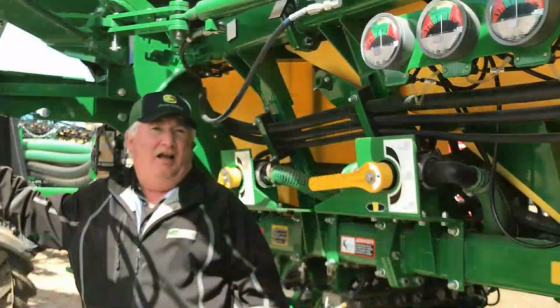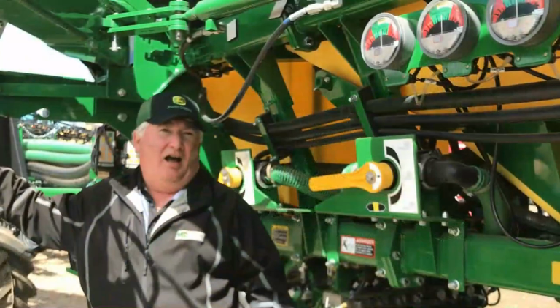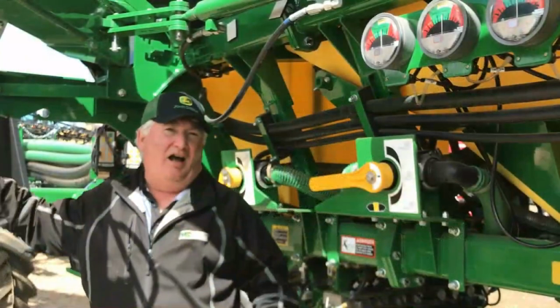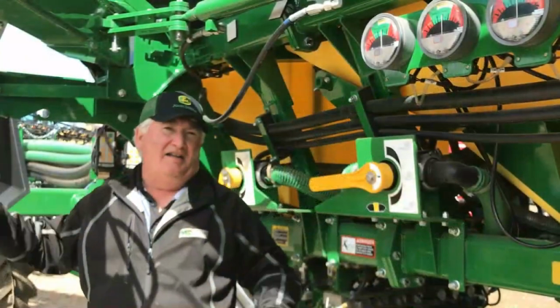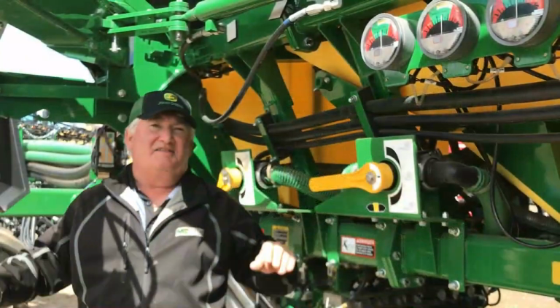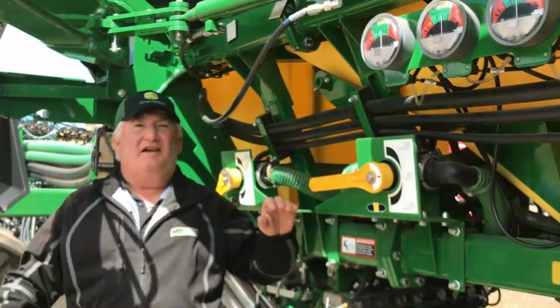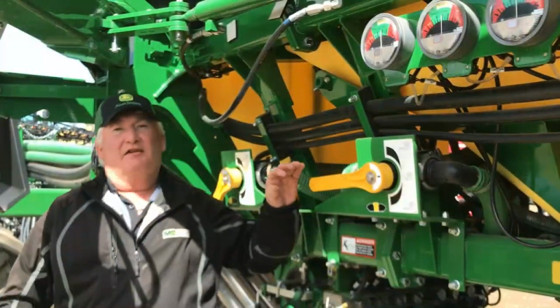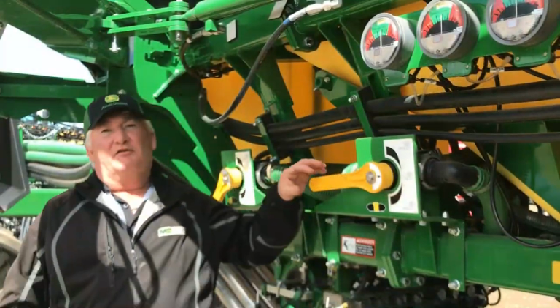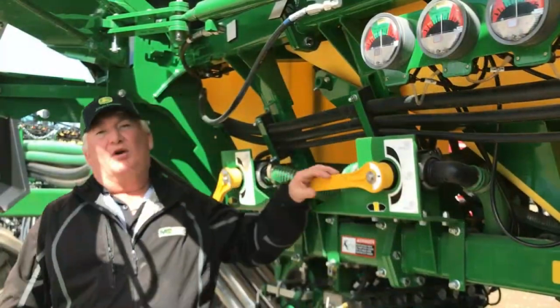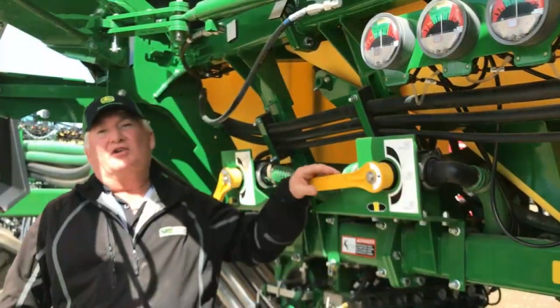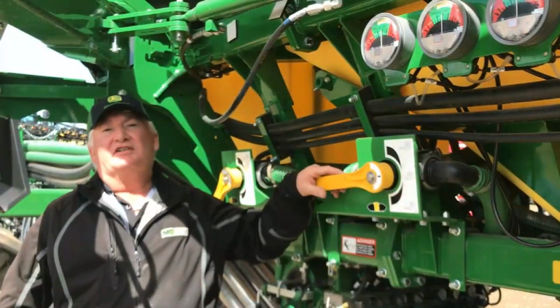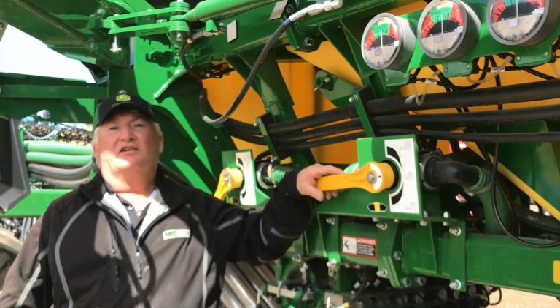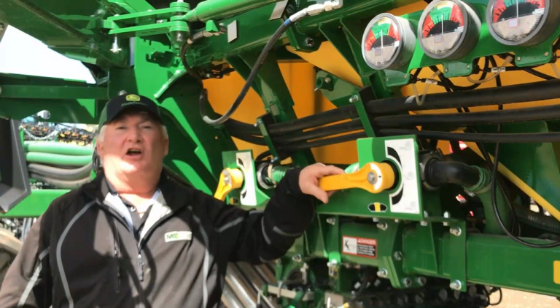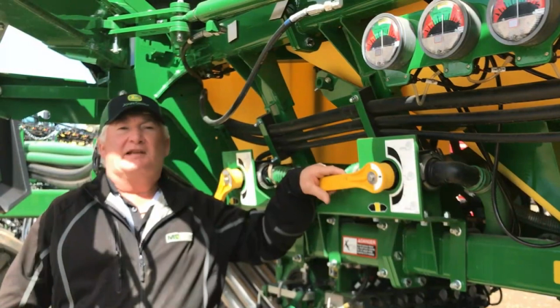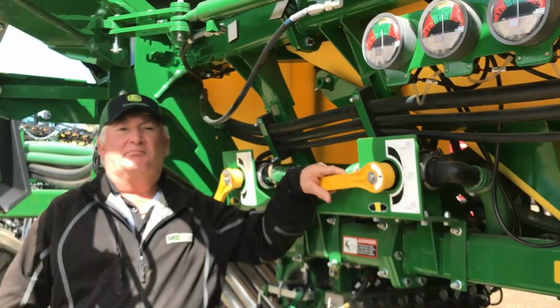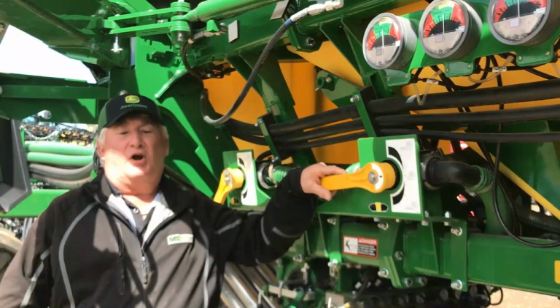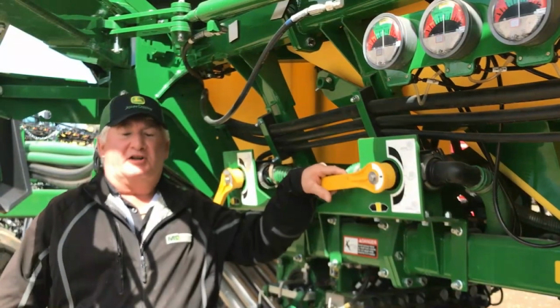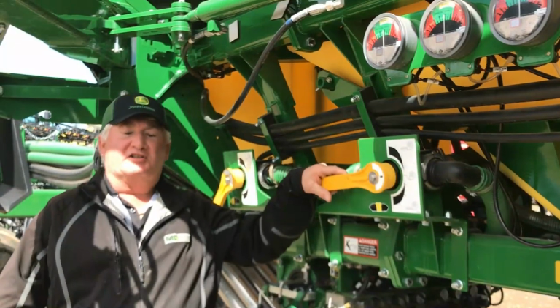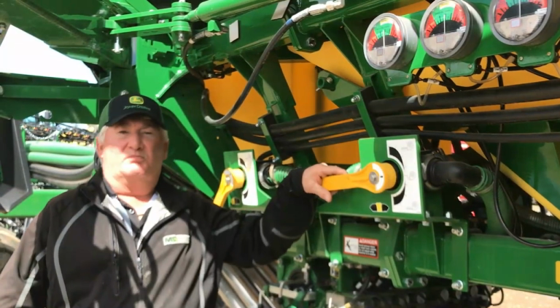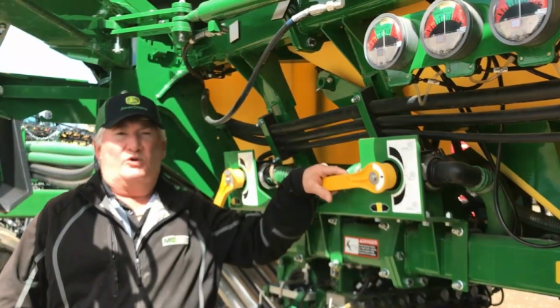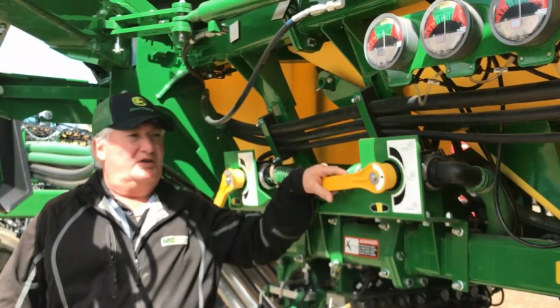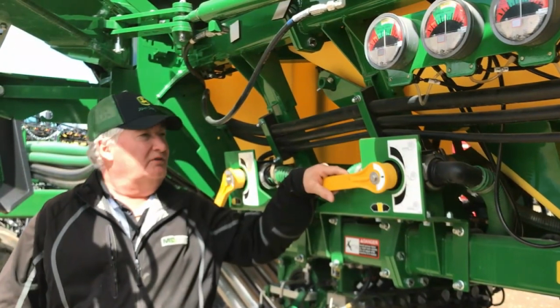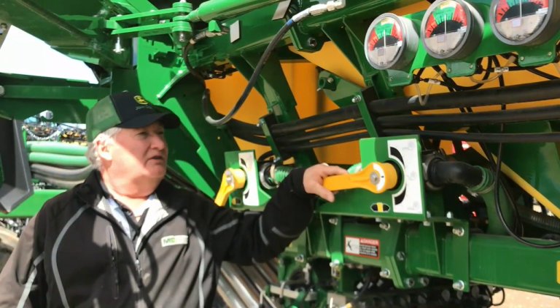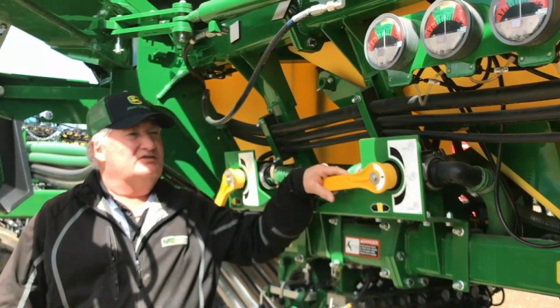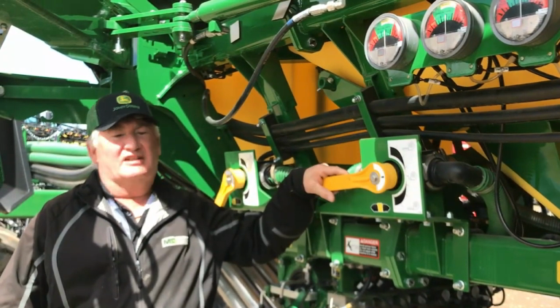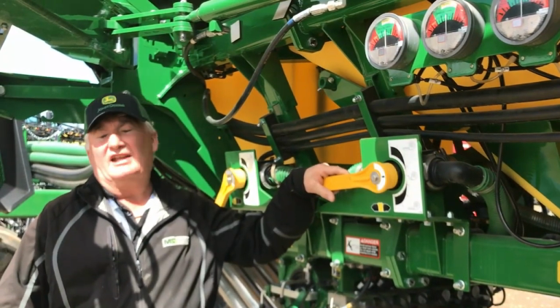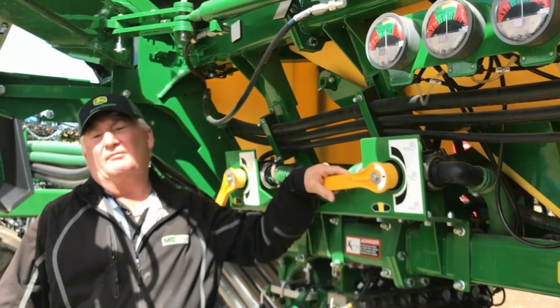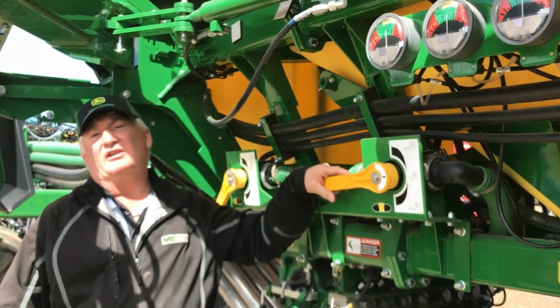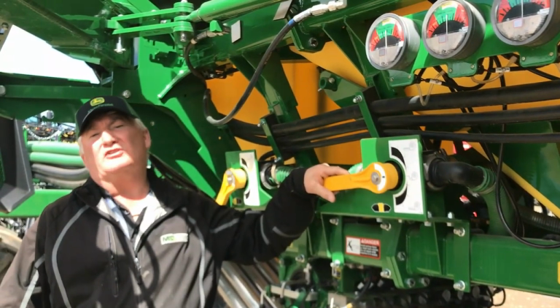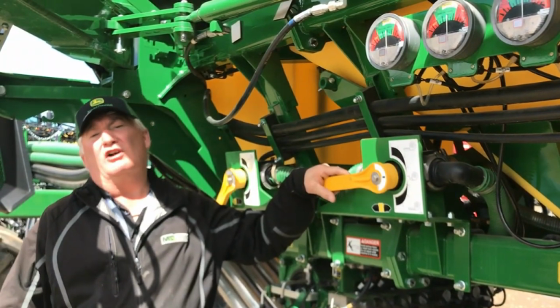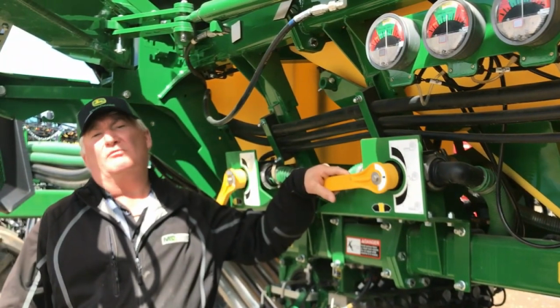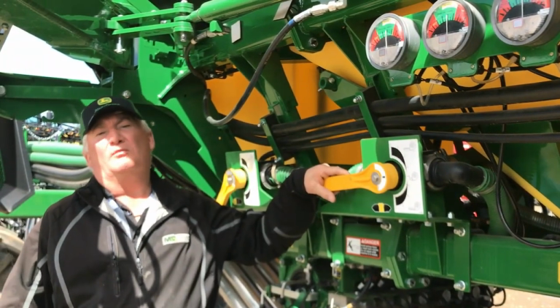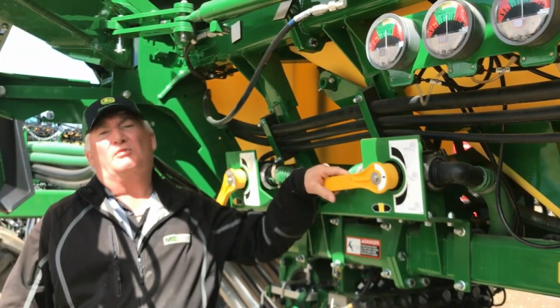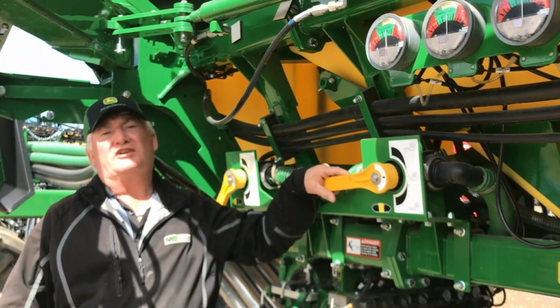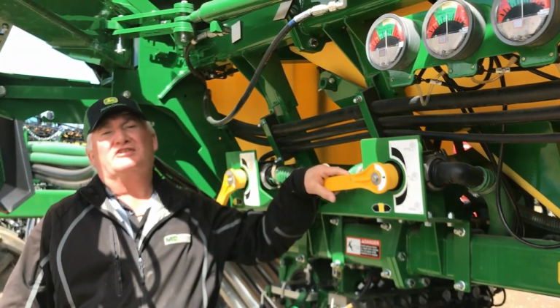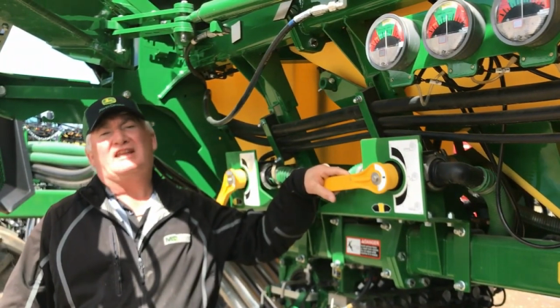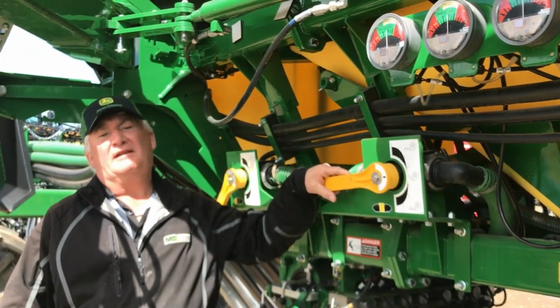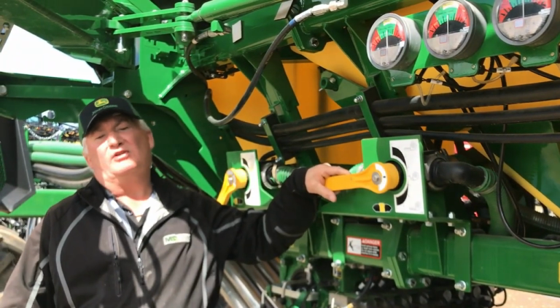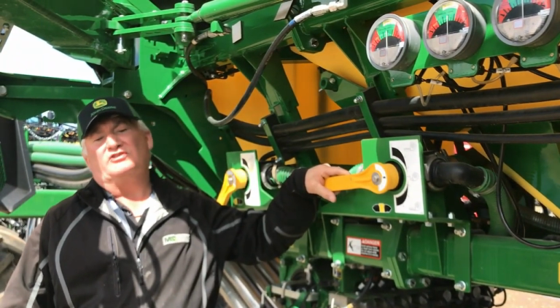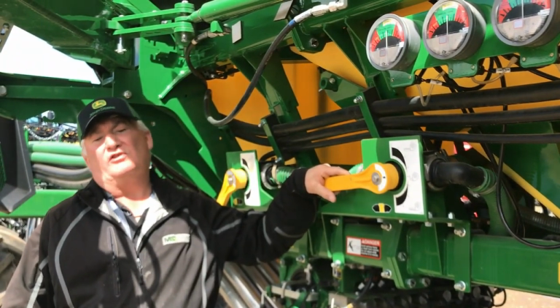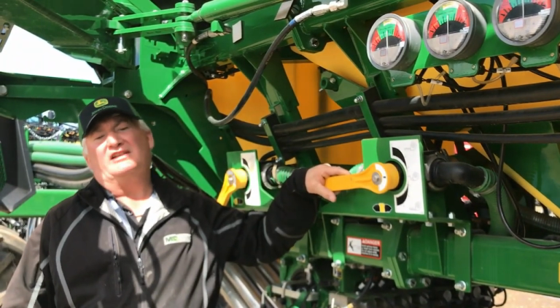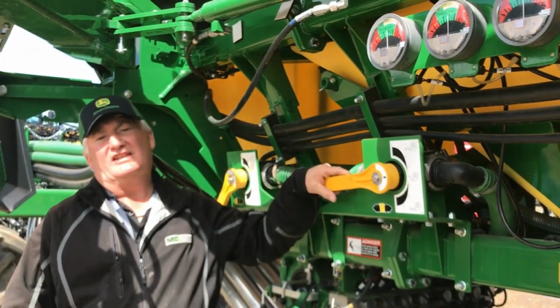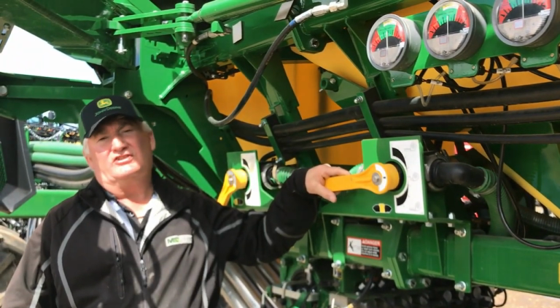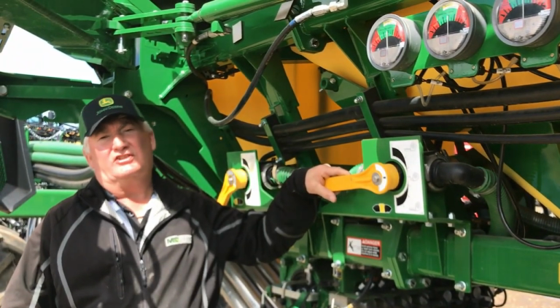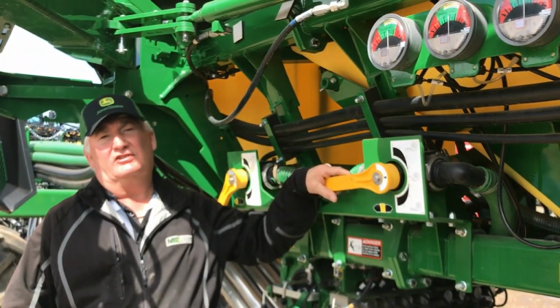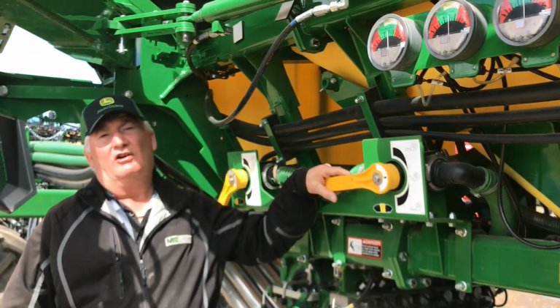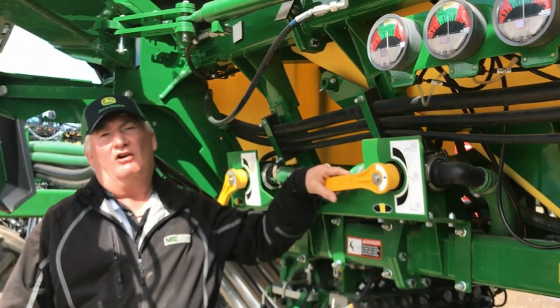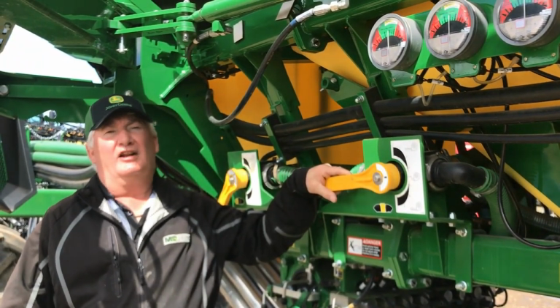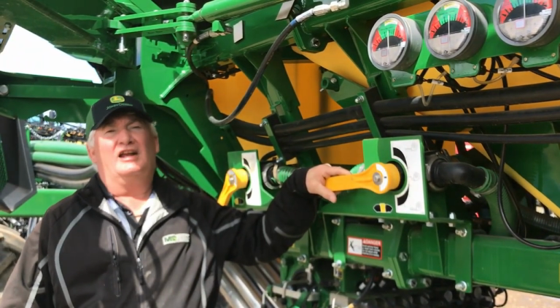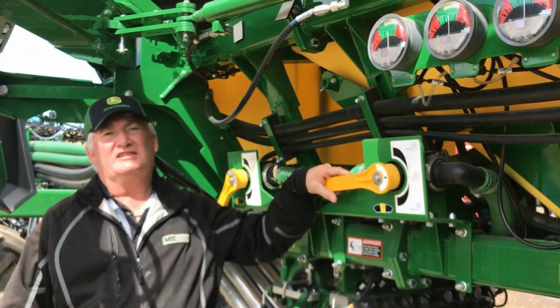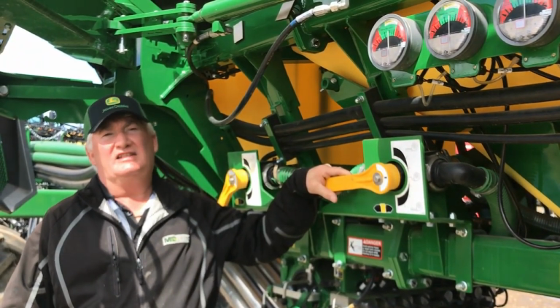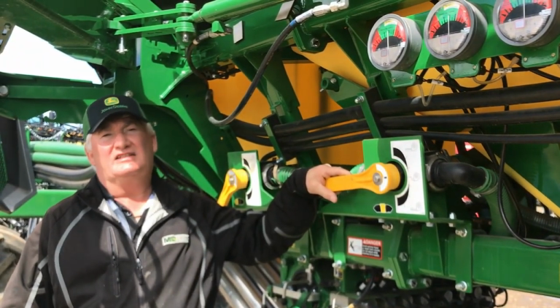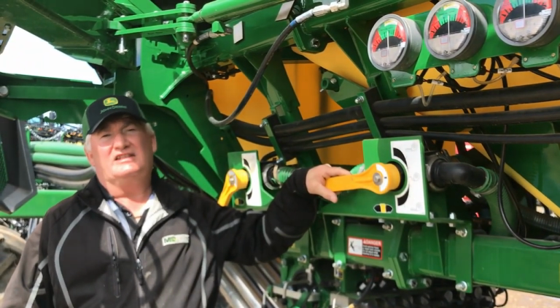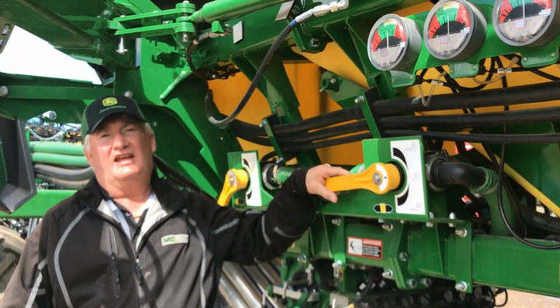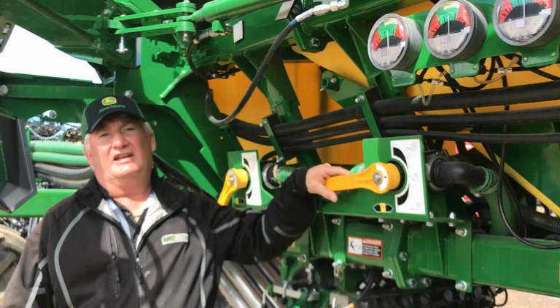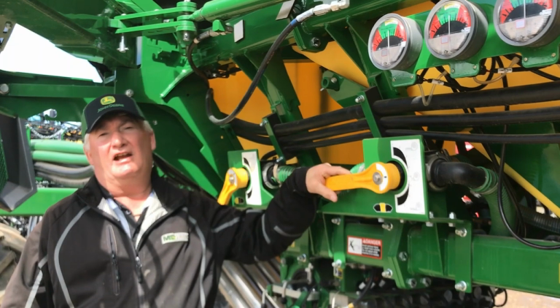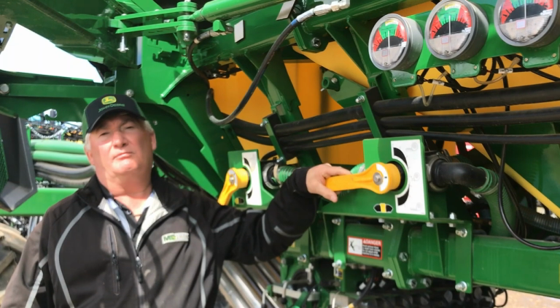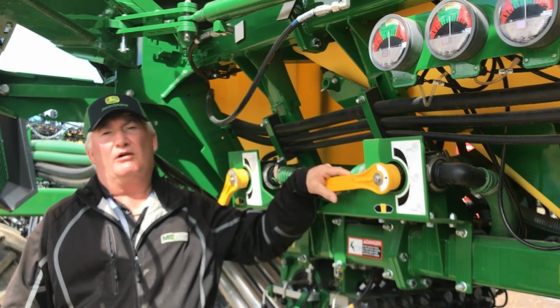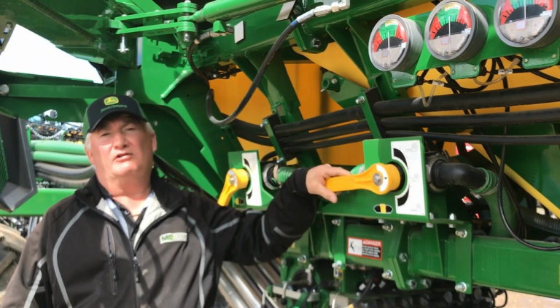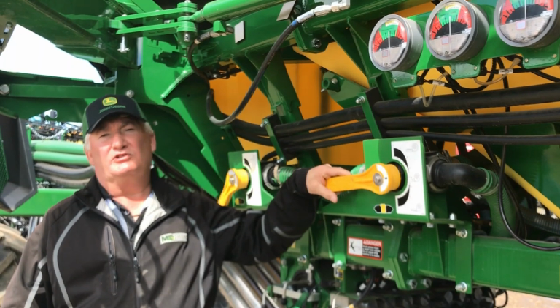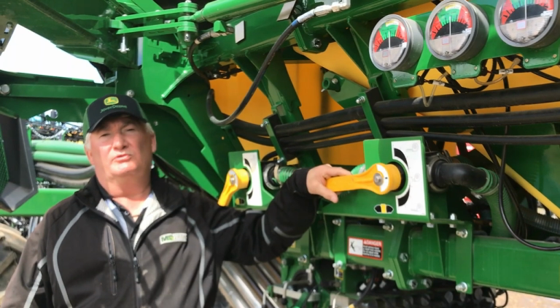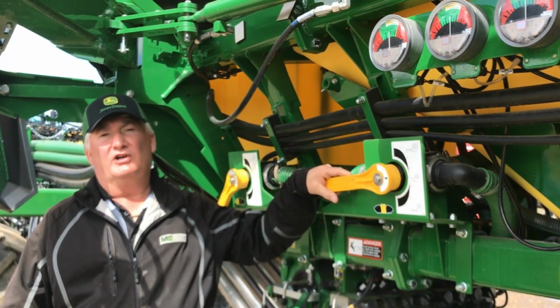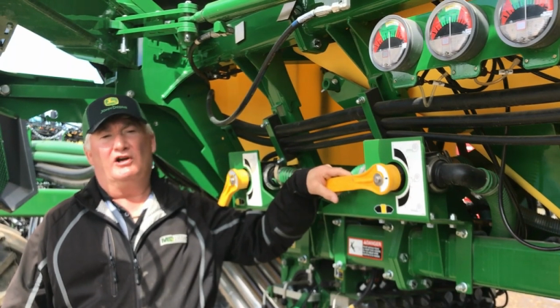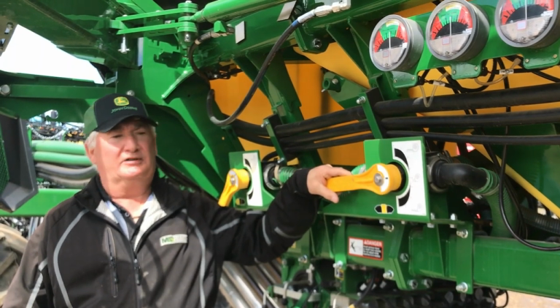Hi, it's Darren from Martin Deerline product support. Today I'm going to talk about tank pressurization on a 1910 AirPower 2 cart.